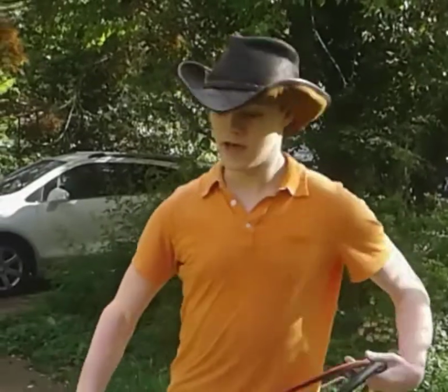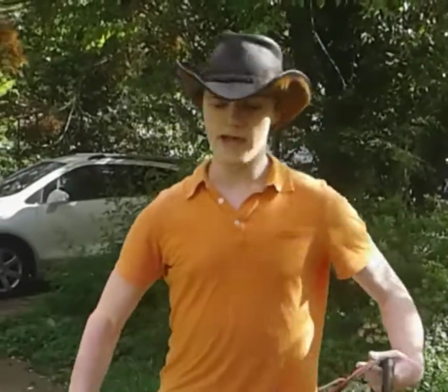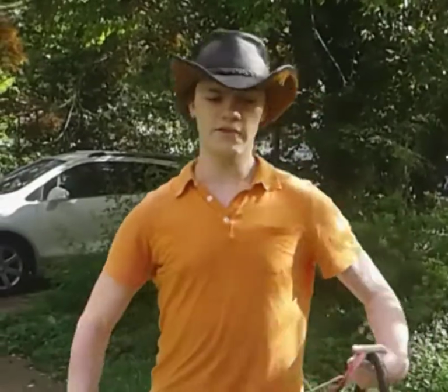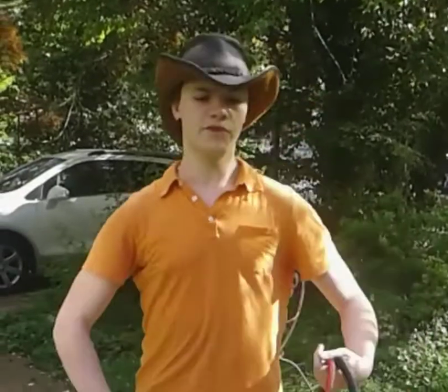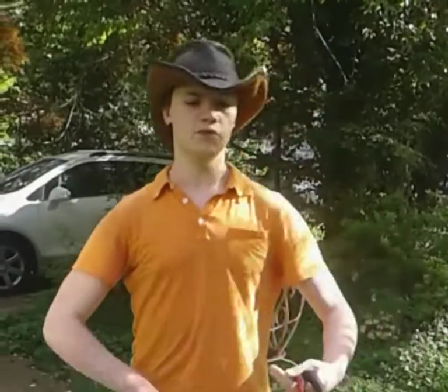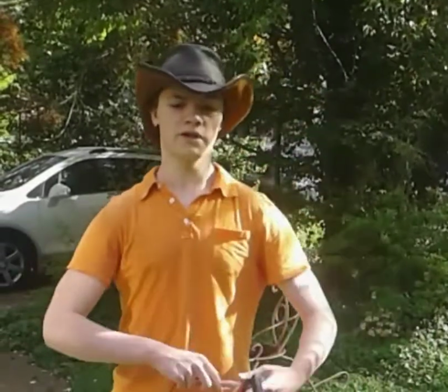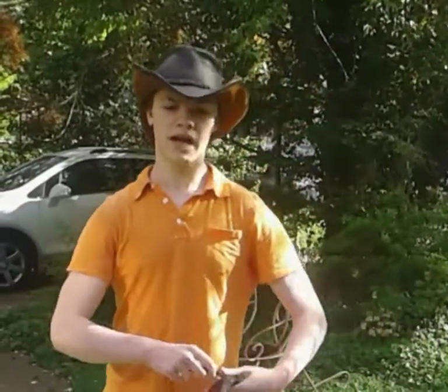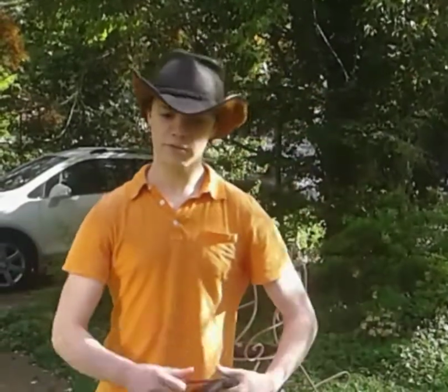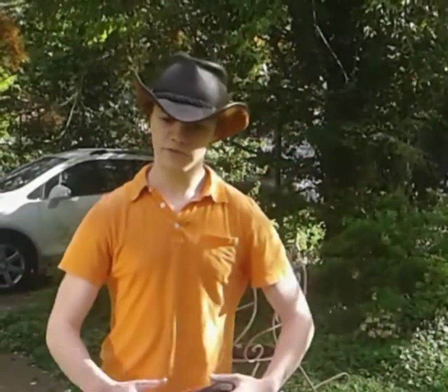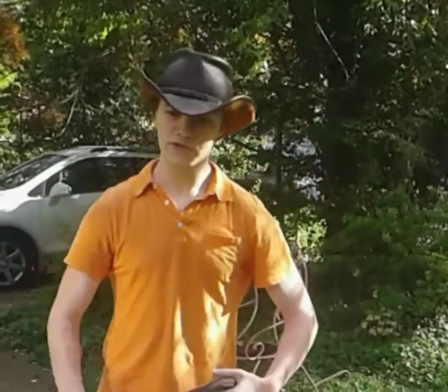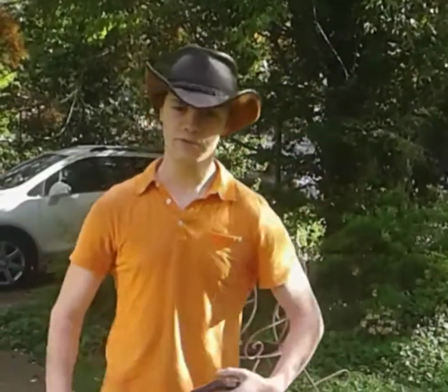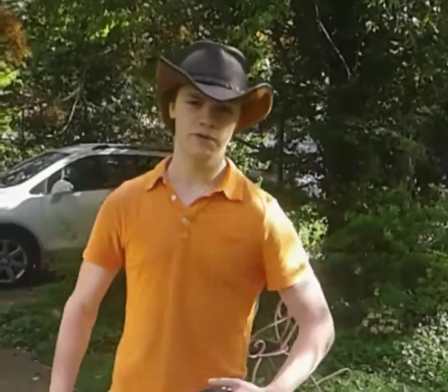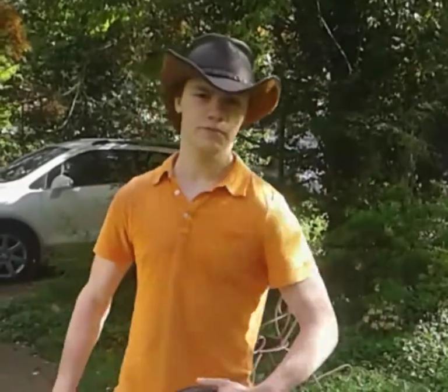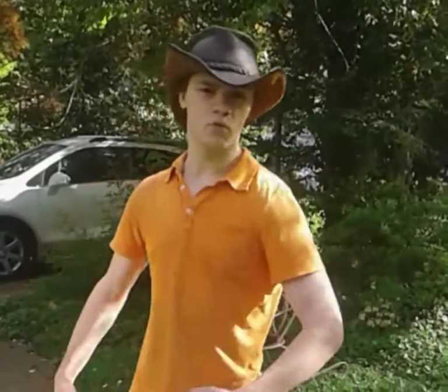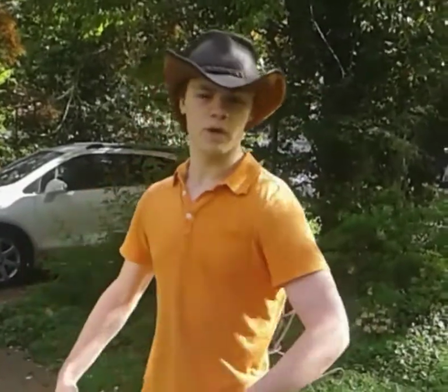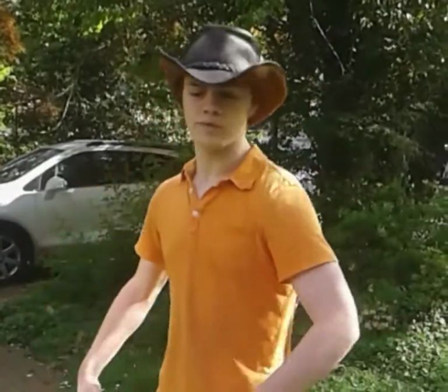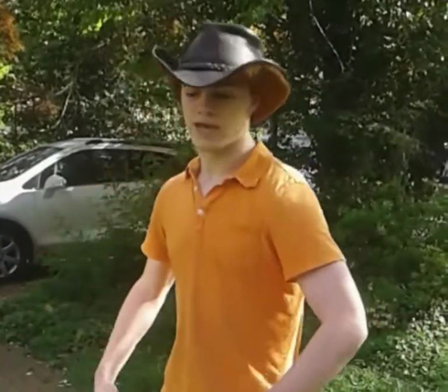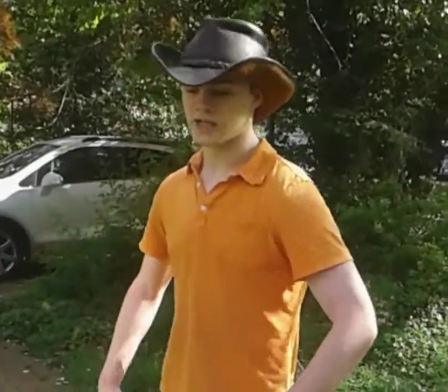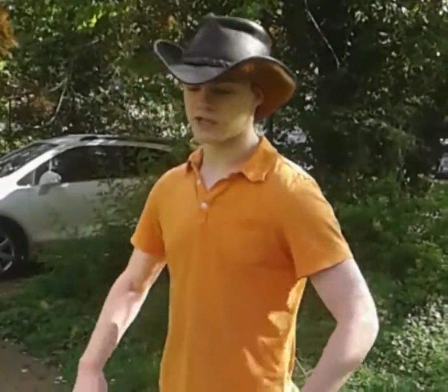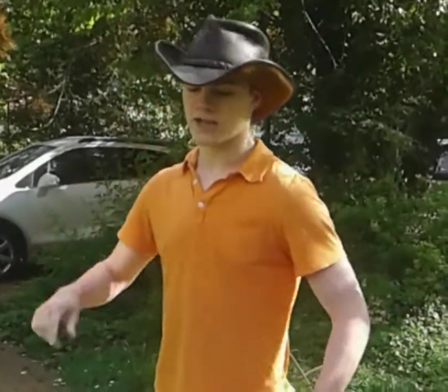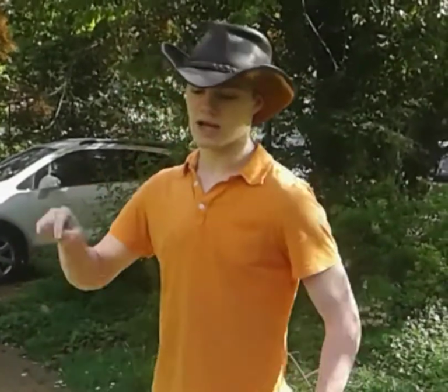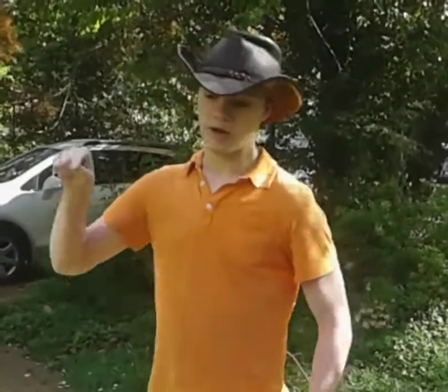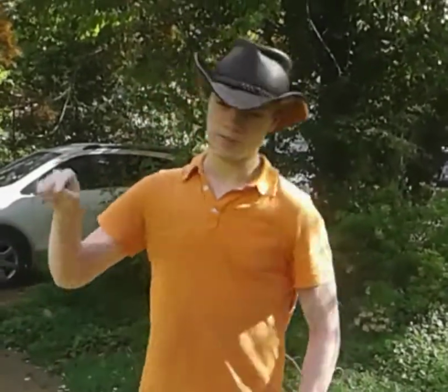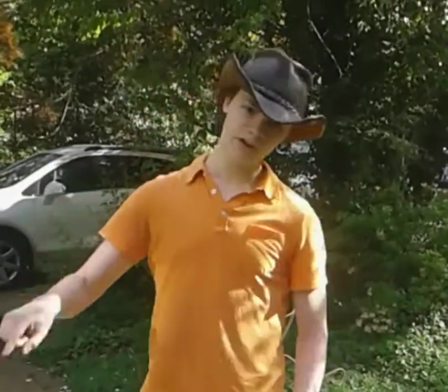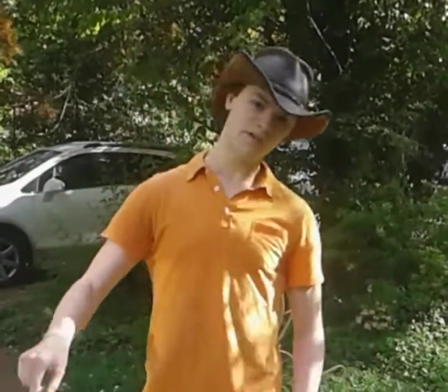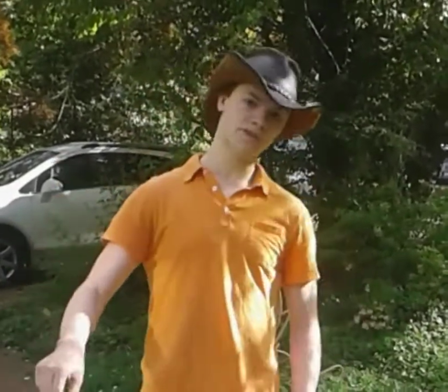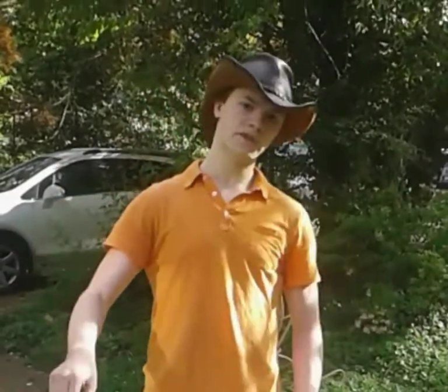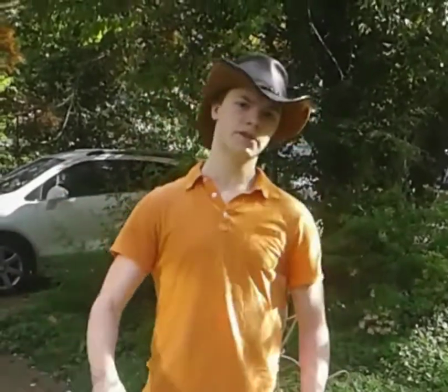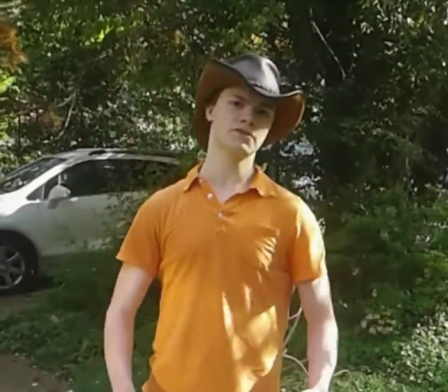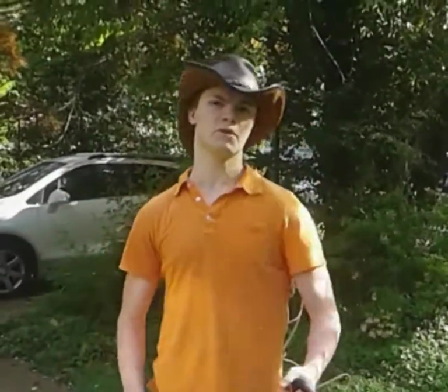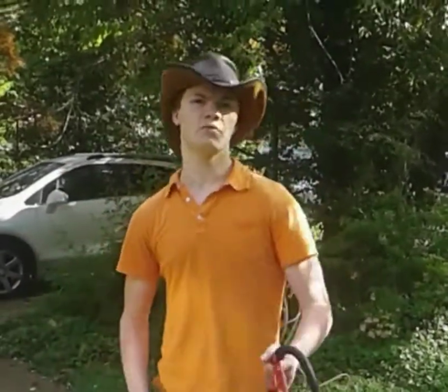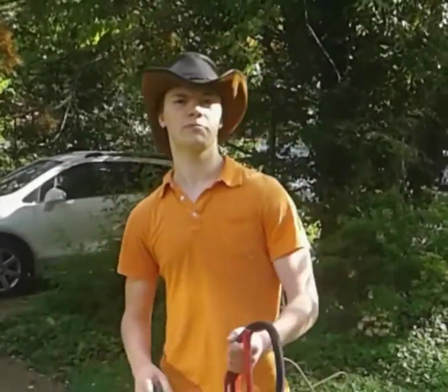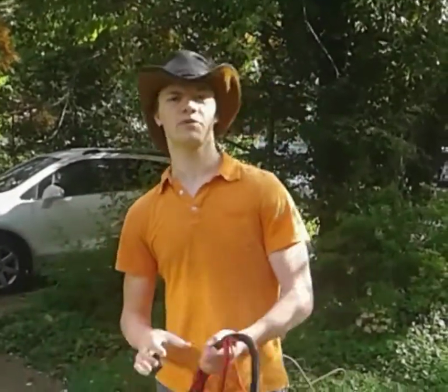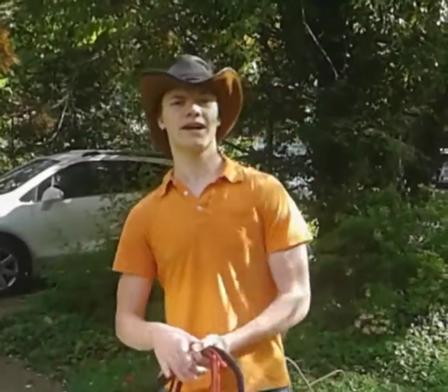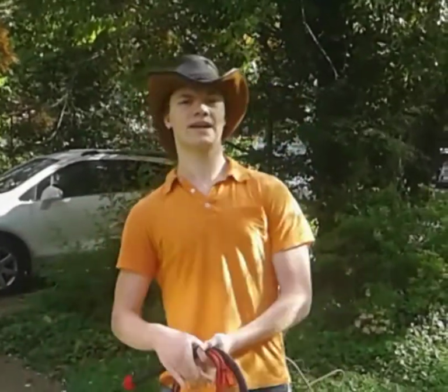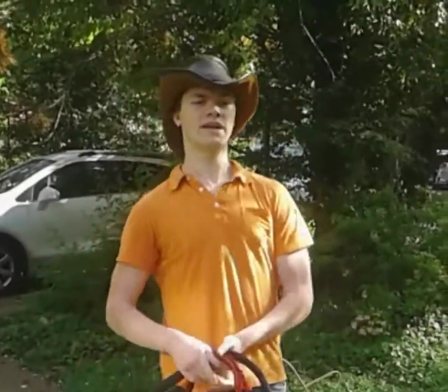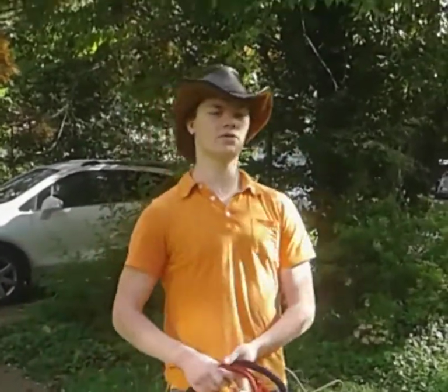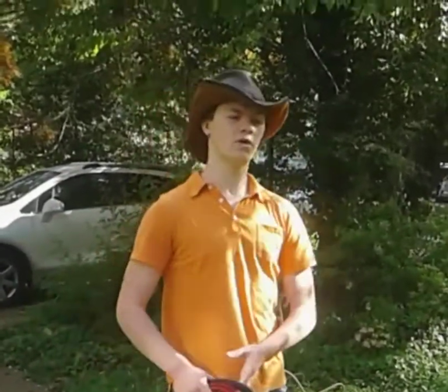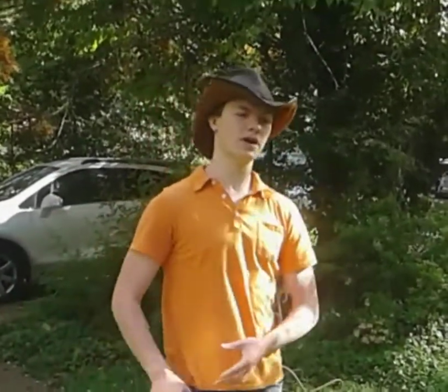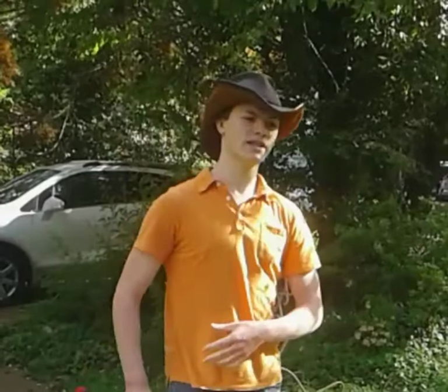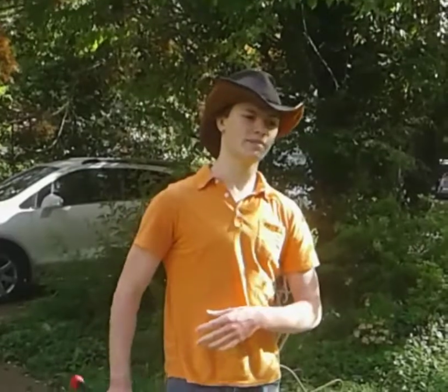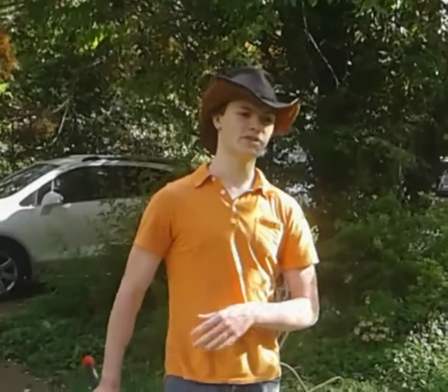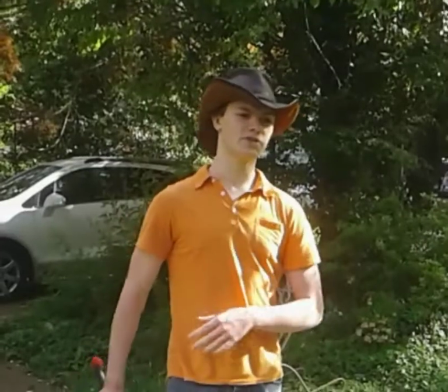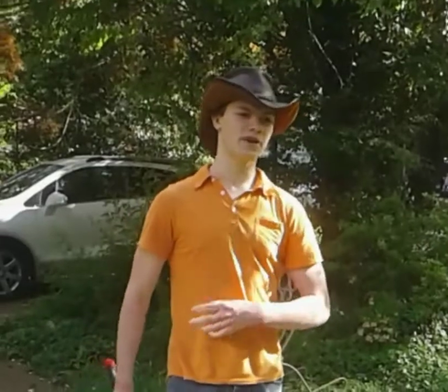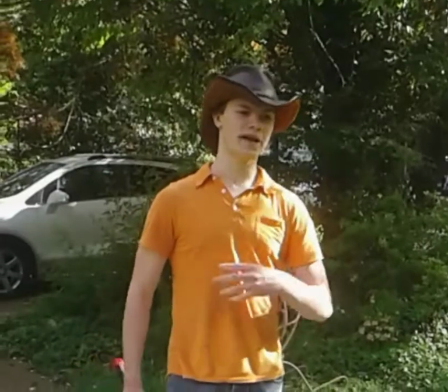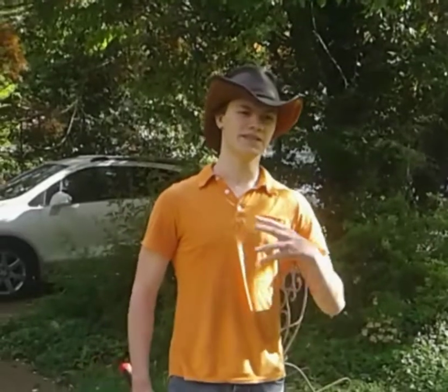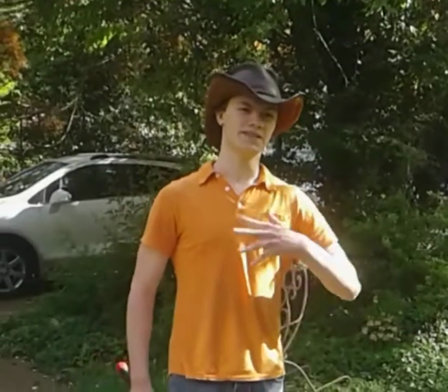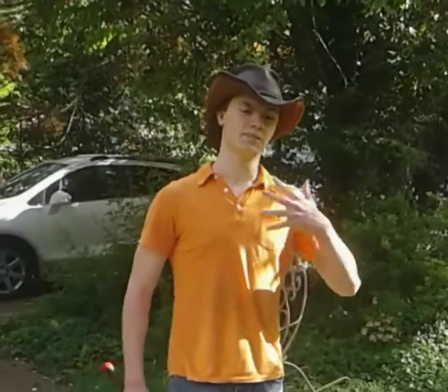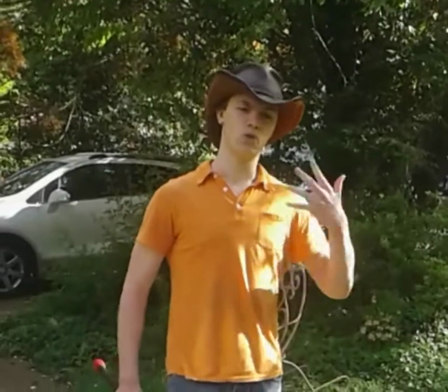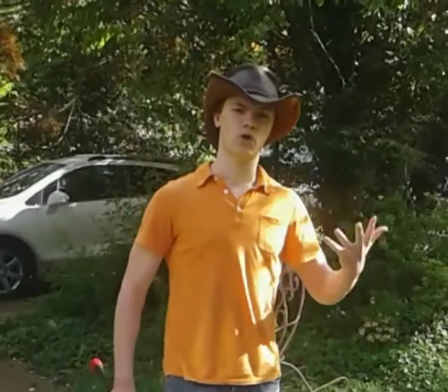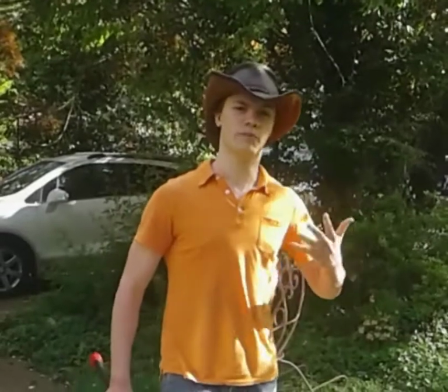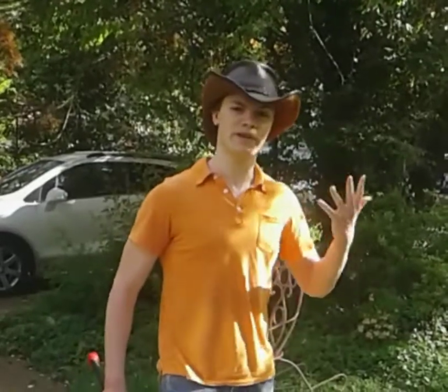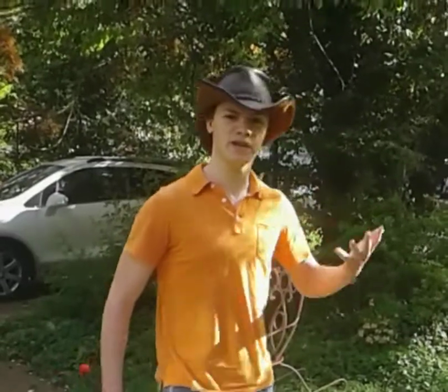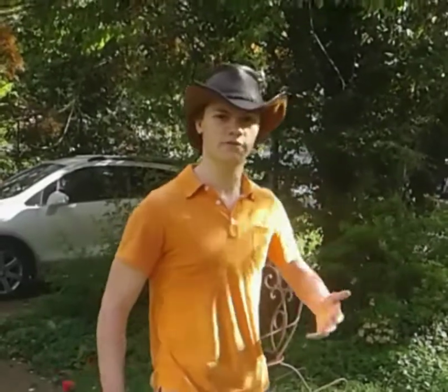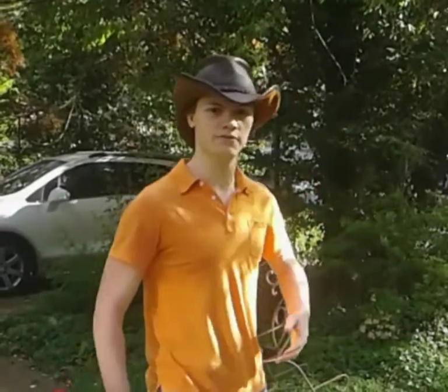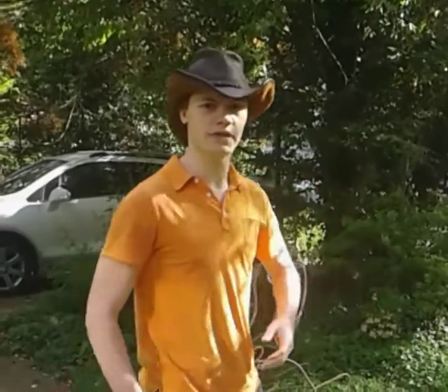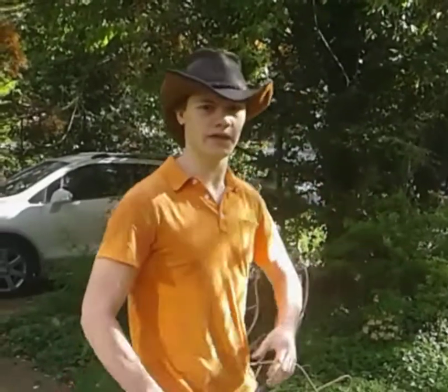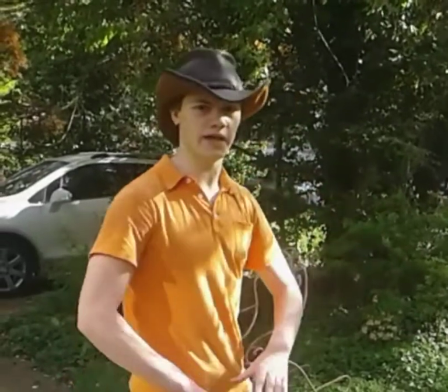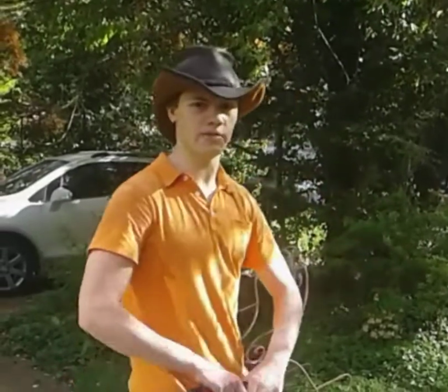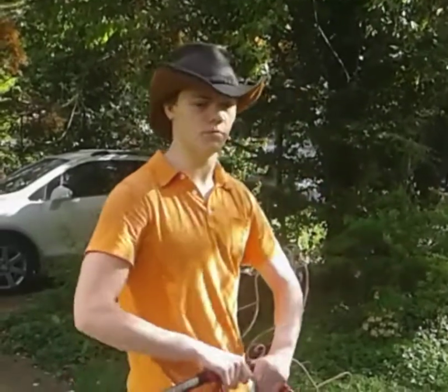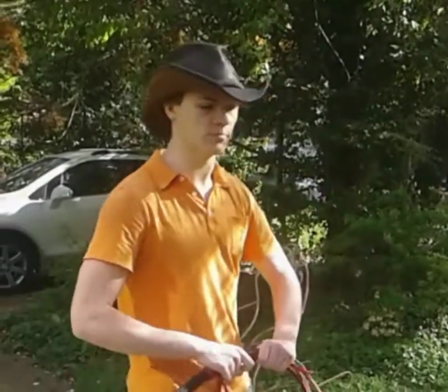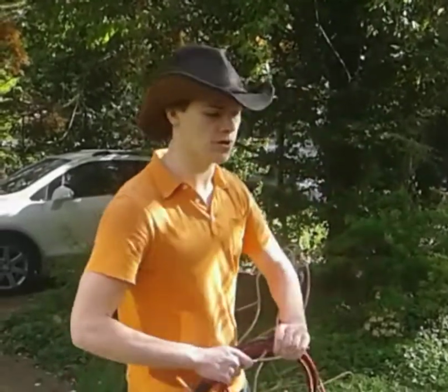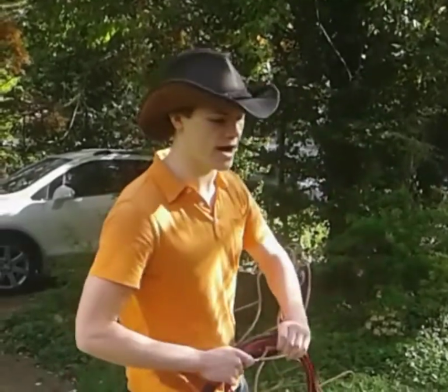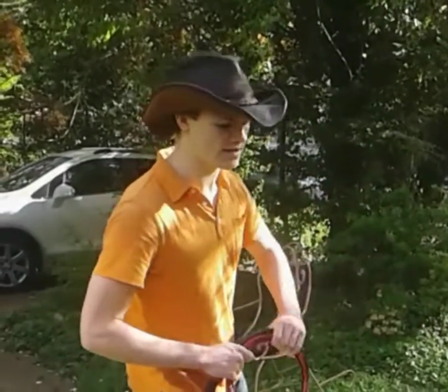If you are not proficient with a bullwhip yet, check out my previous videos on whip cracking where I demonstrate some more beginner friendly whip cracks.